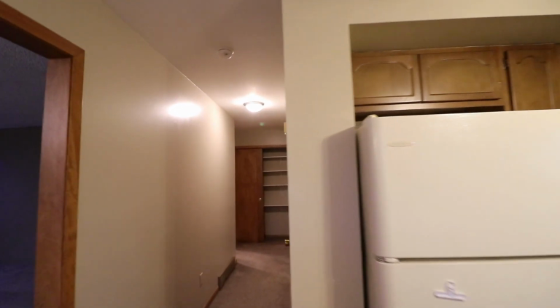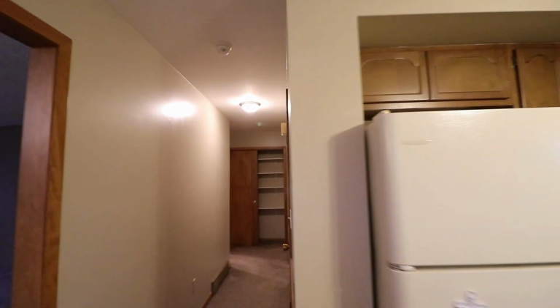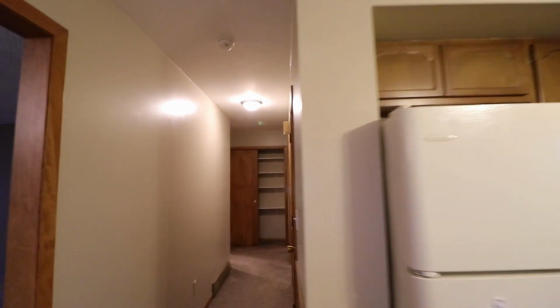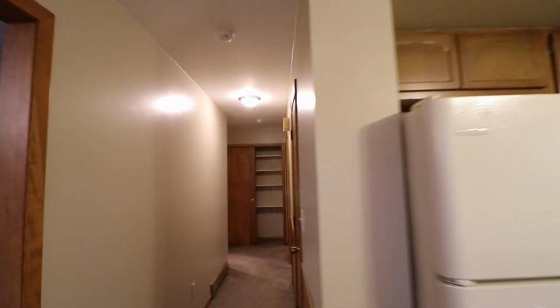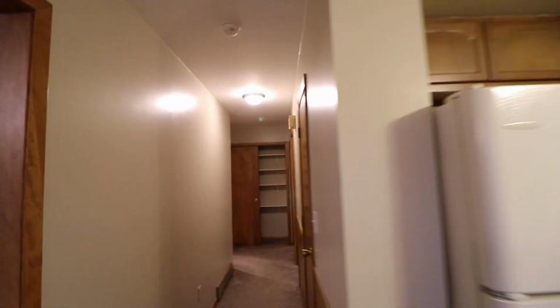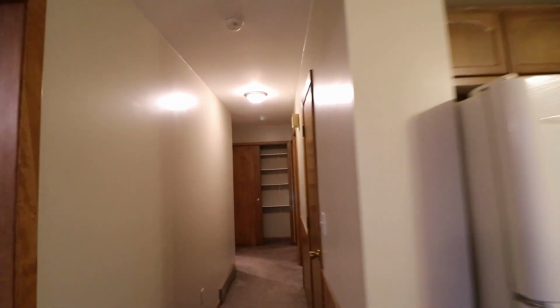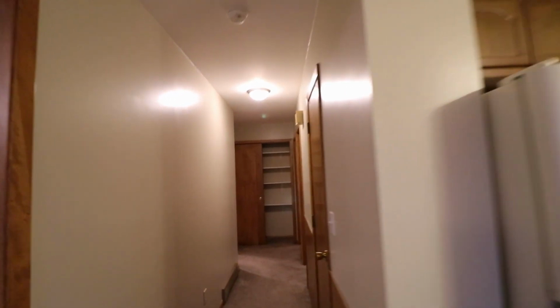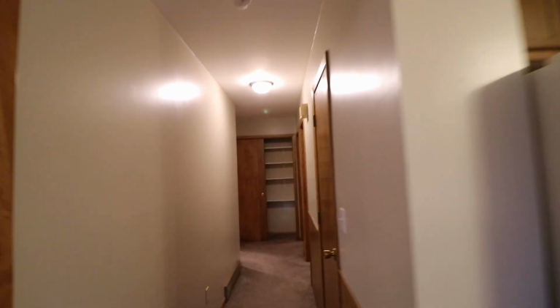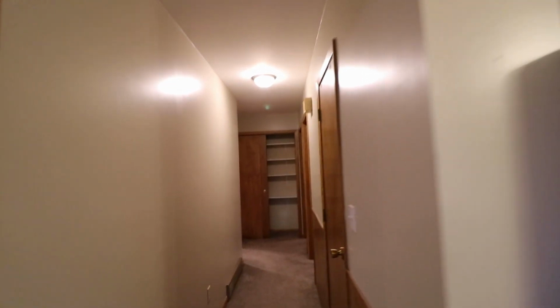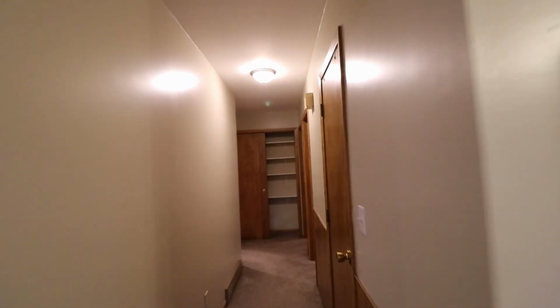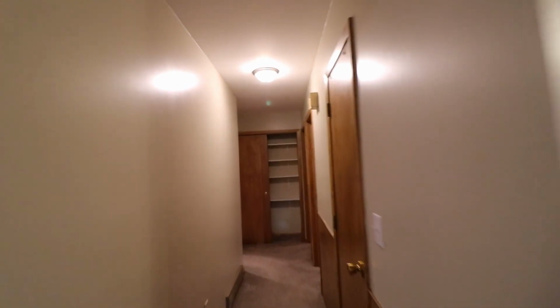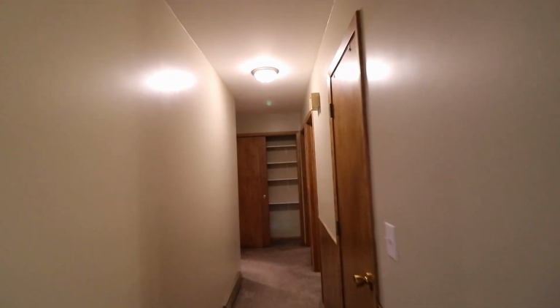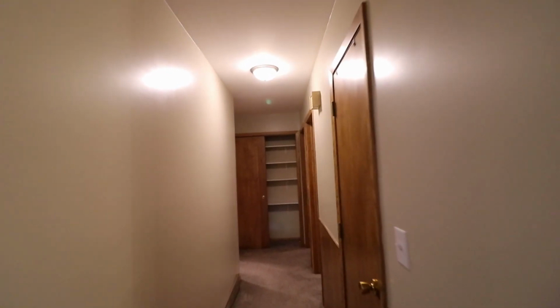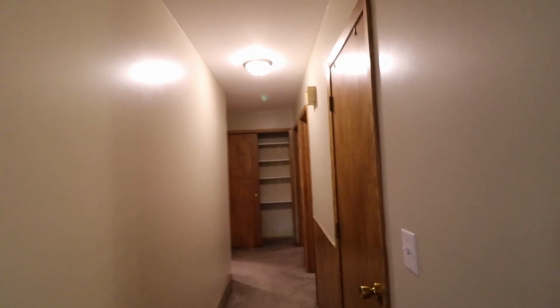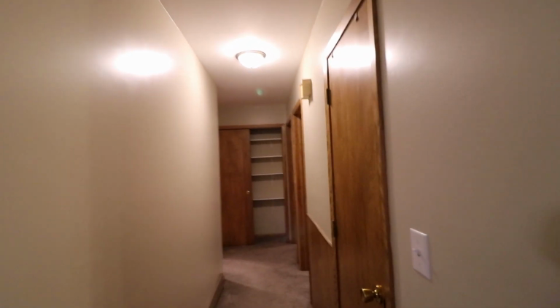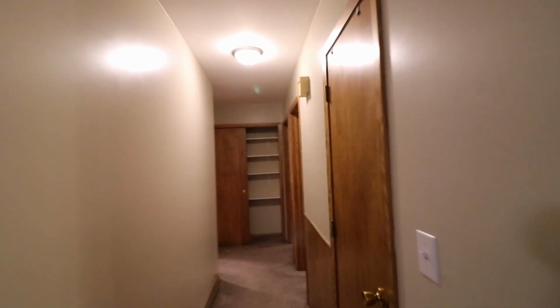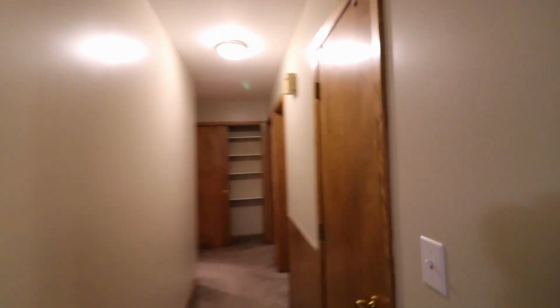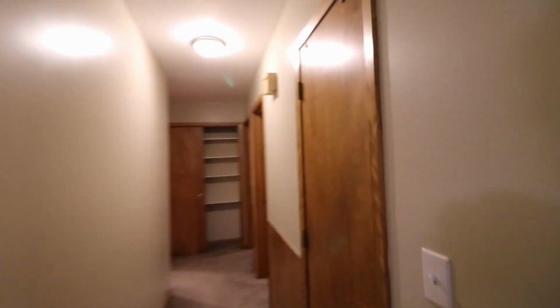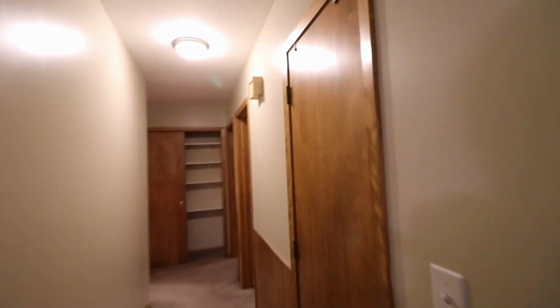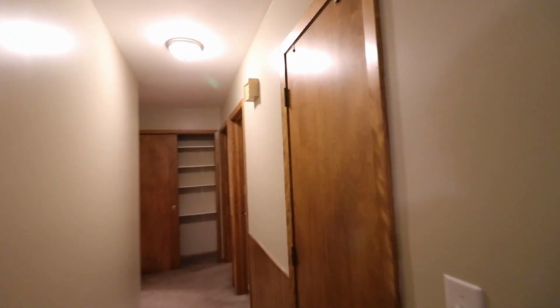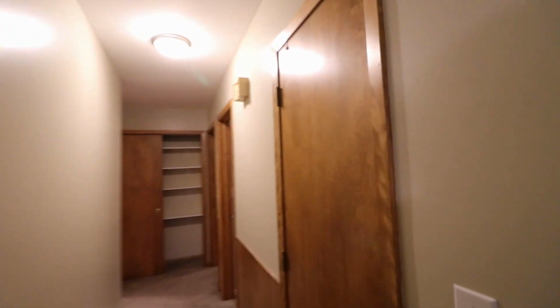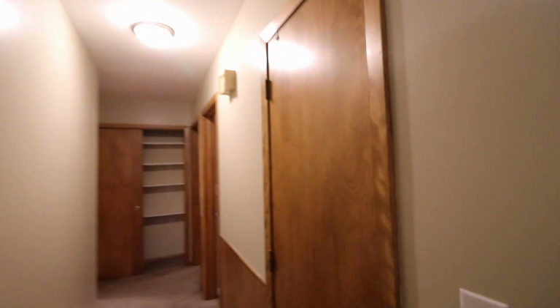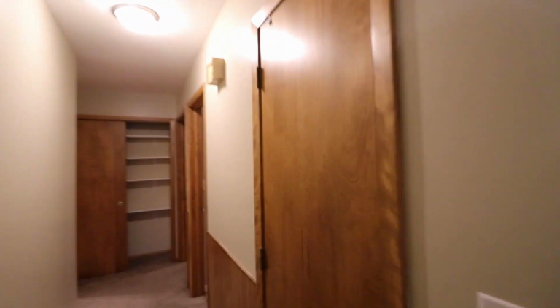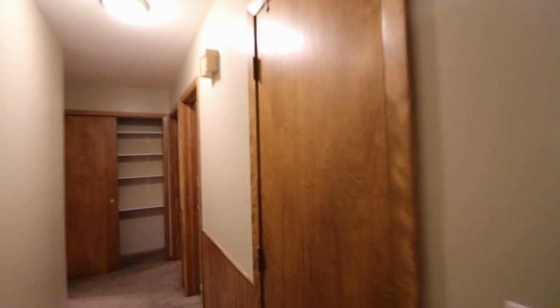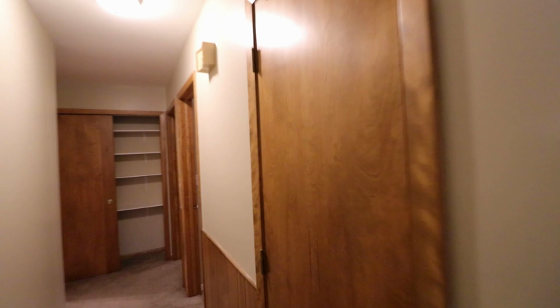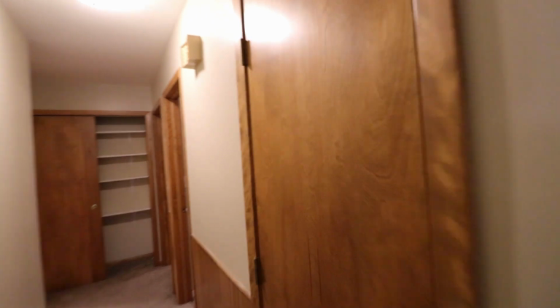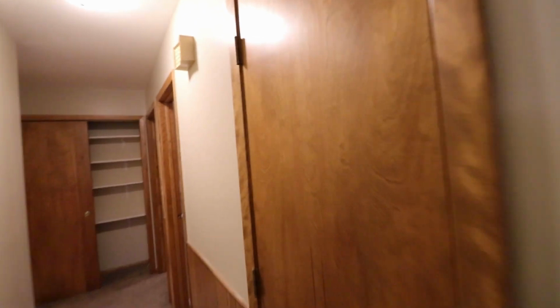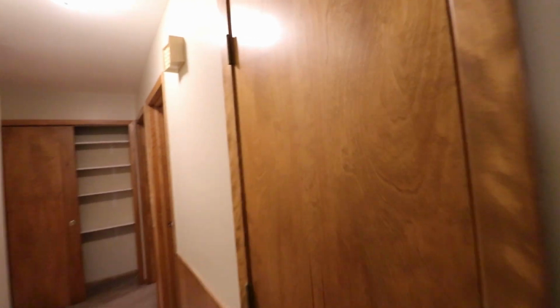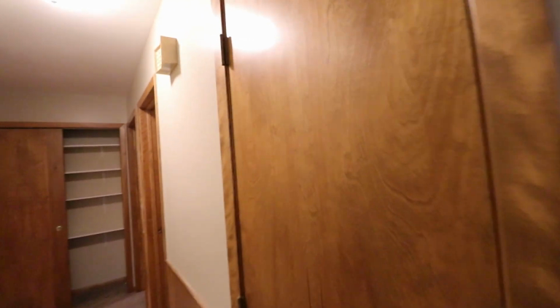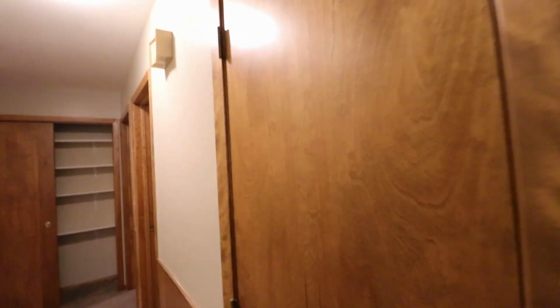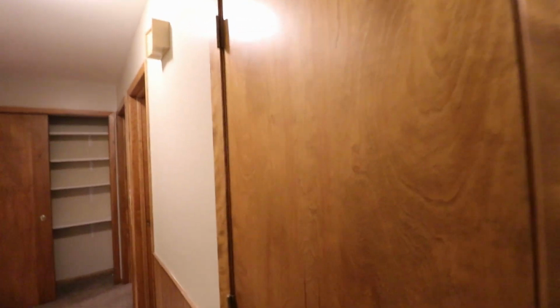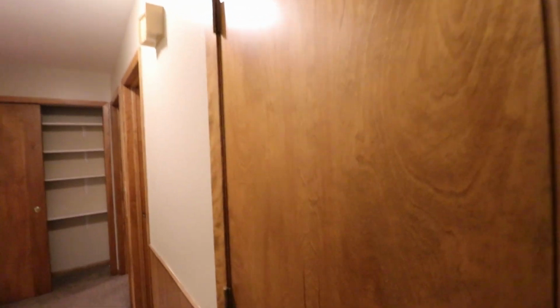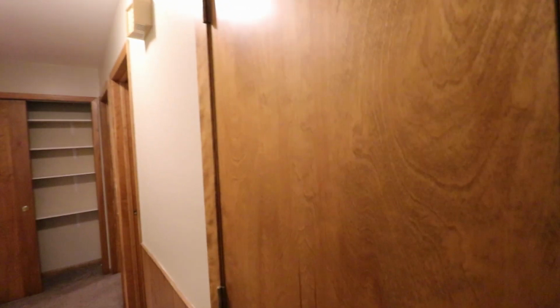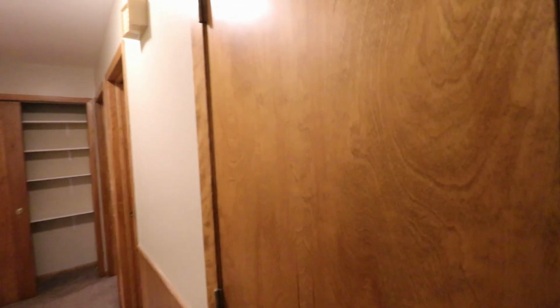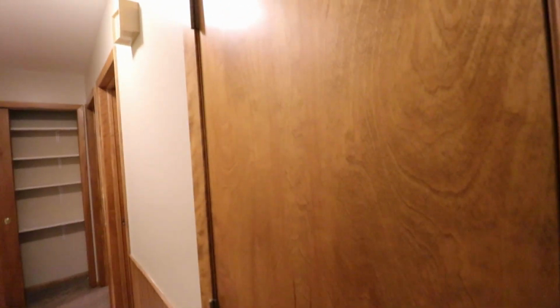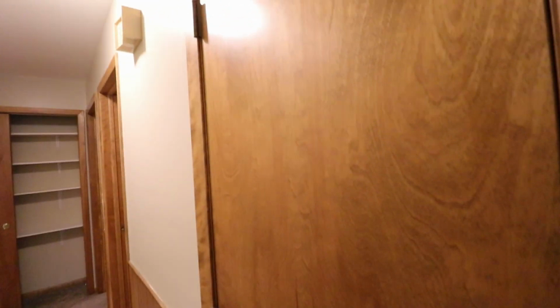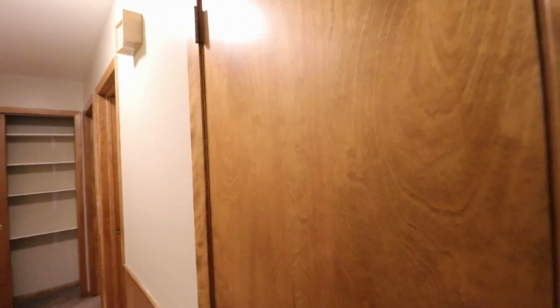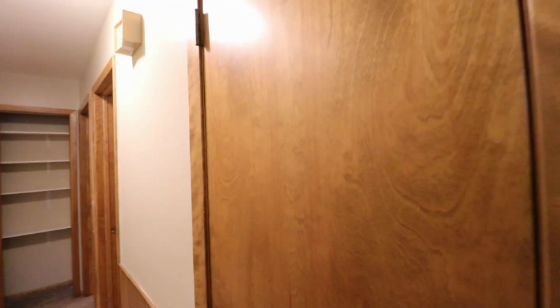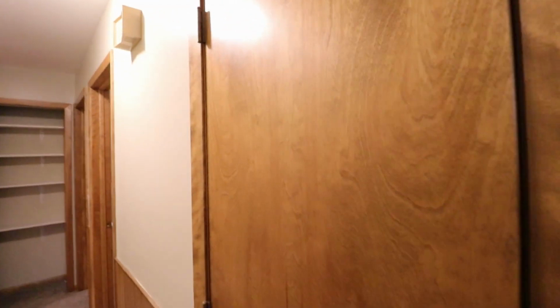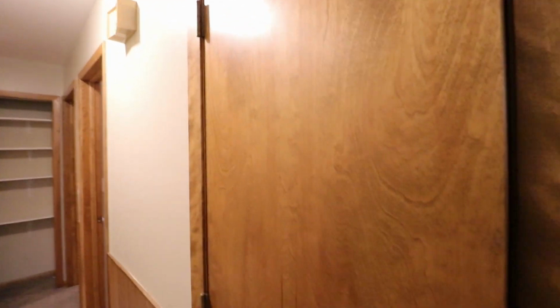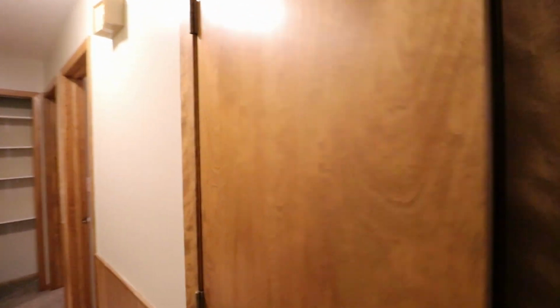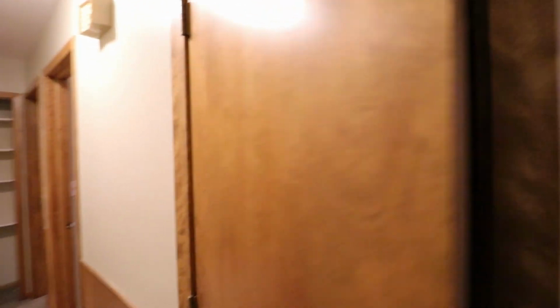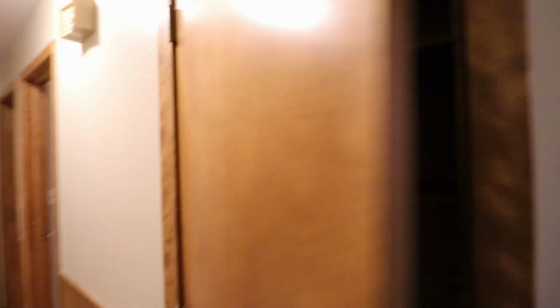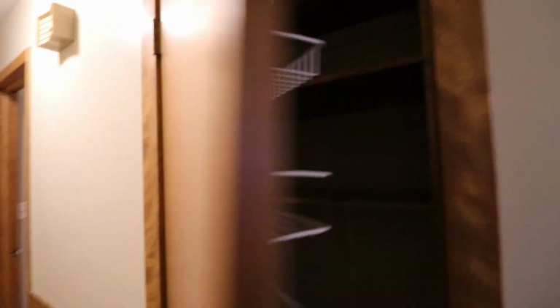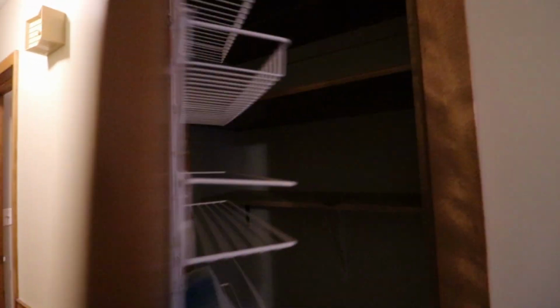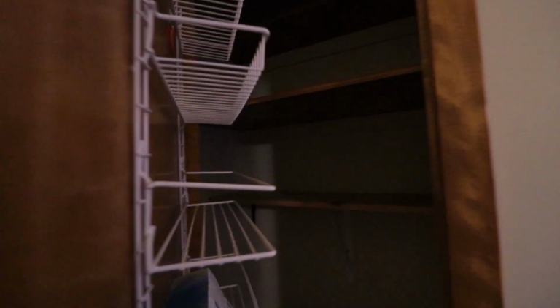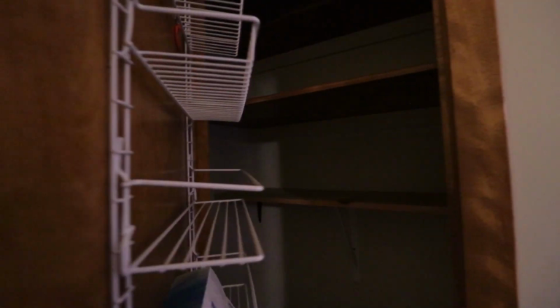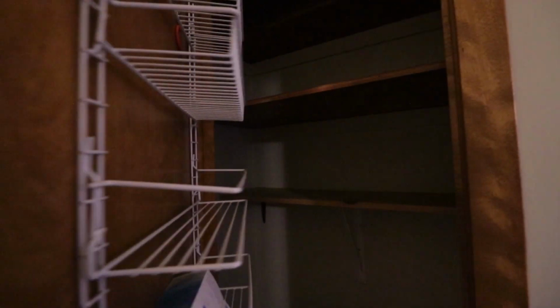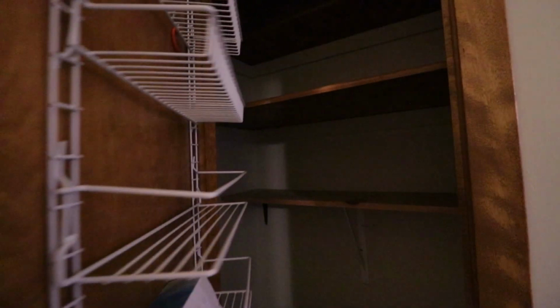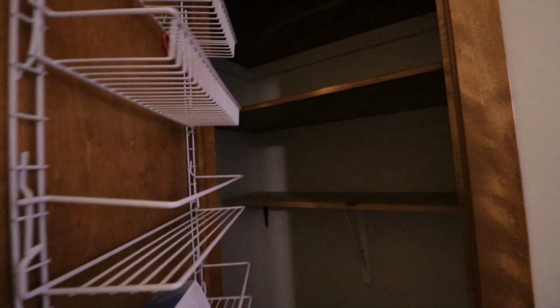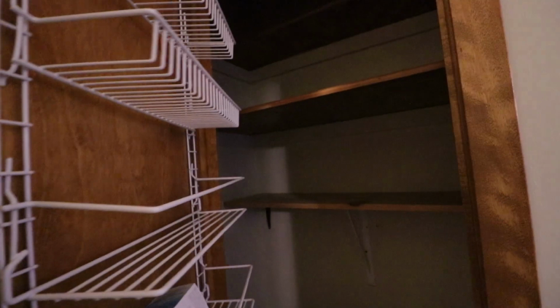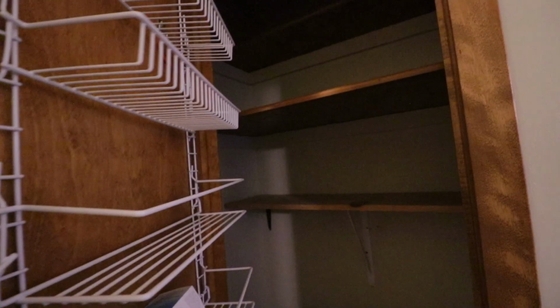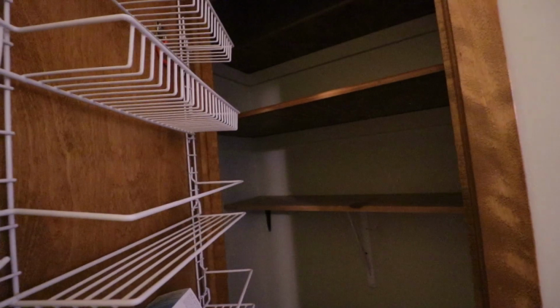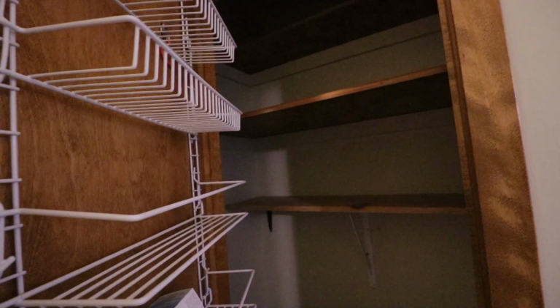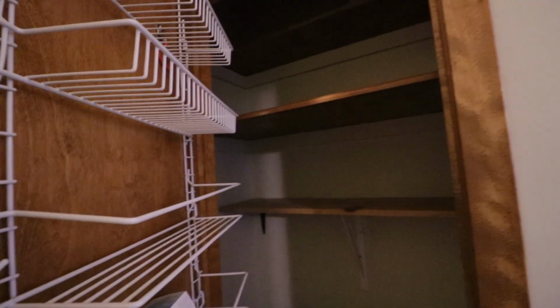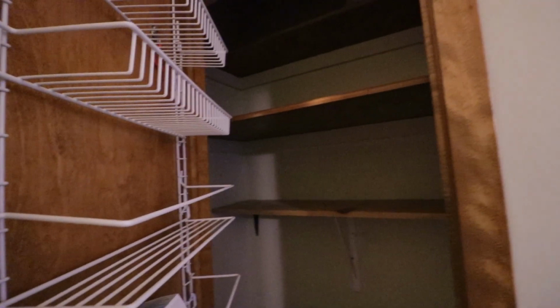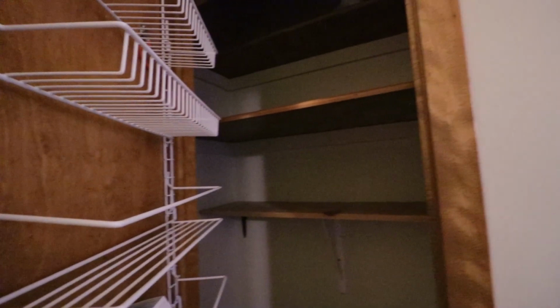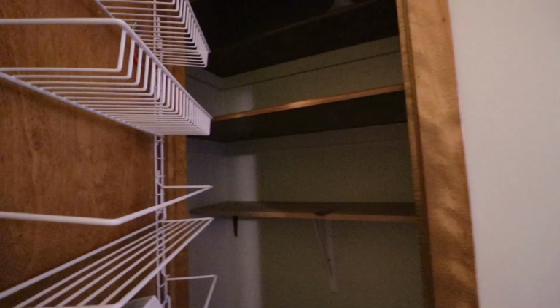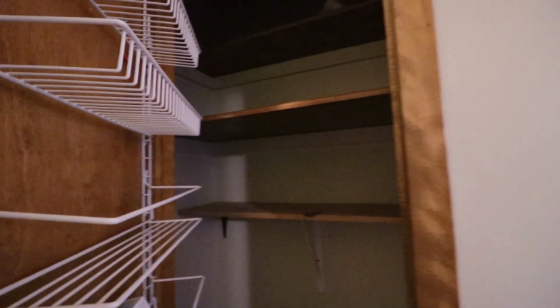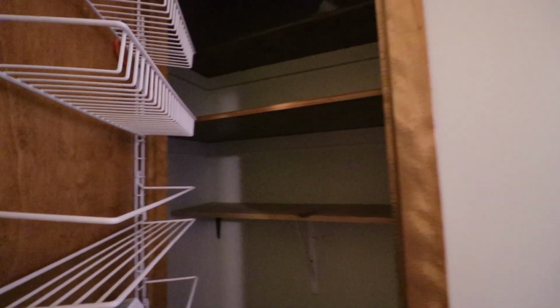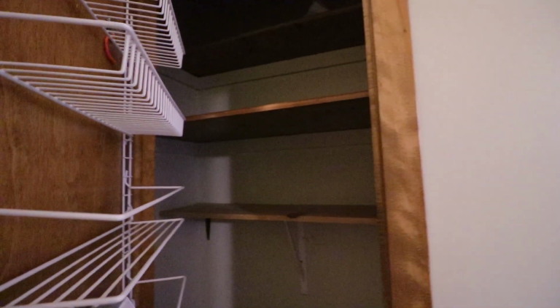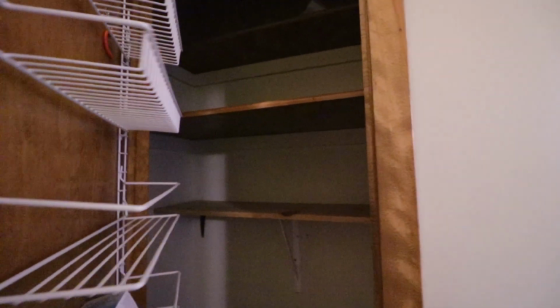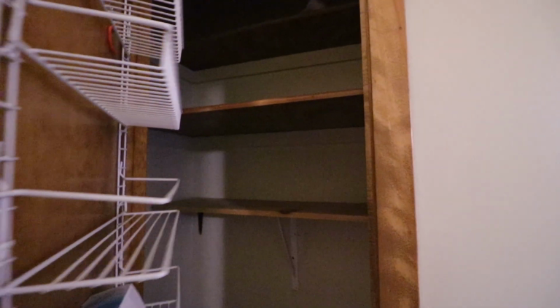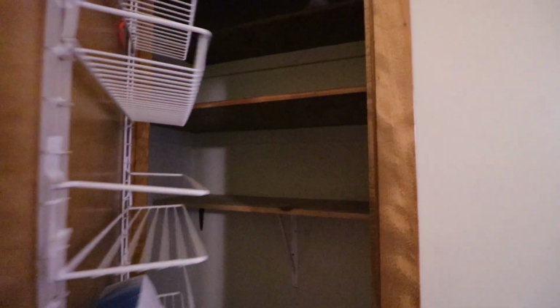Going down the hall, on the right here we have a closet for some great storage.